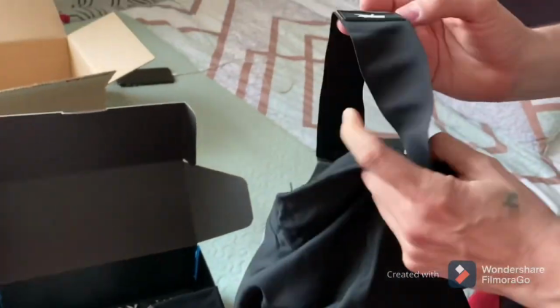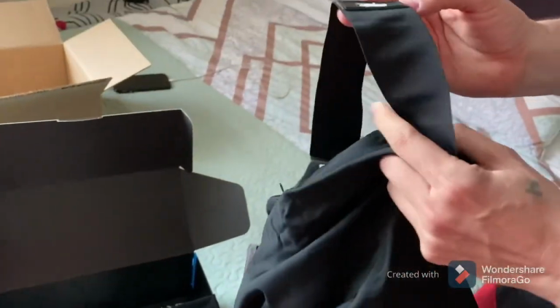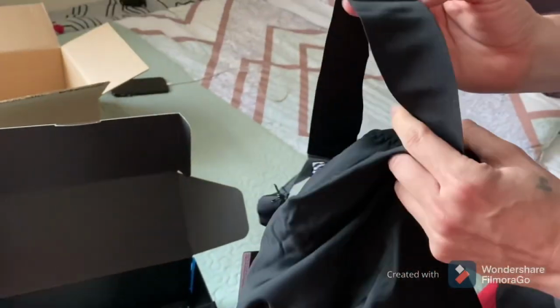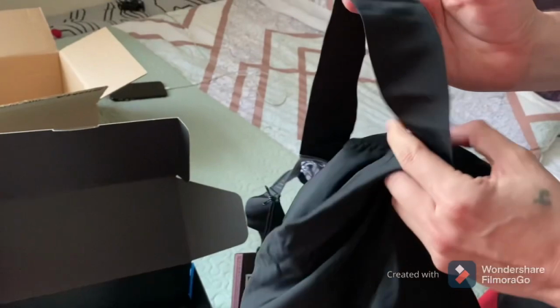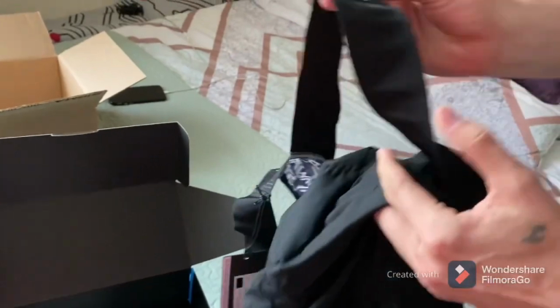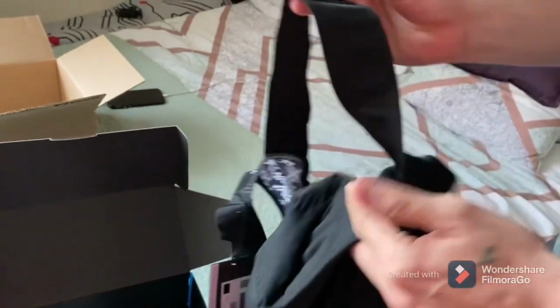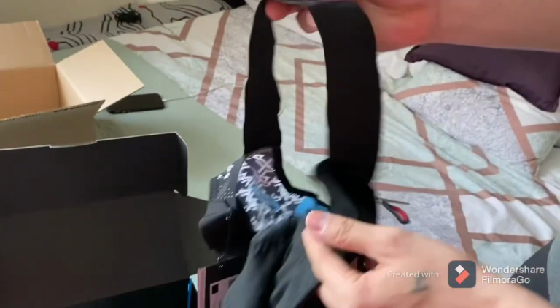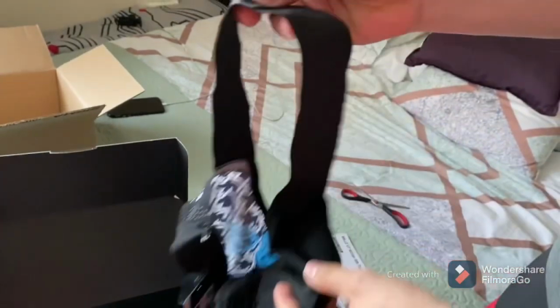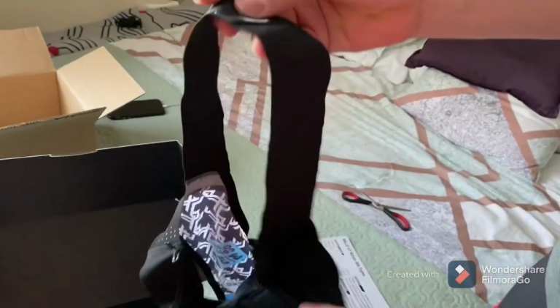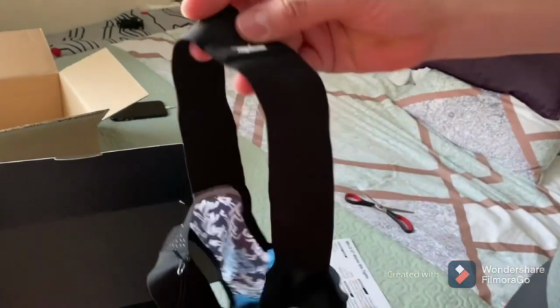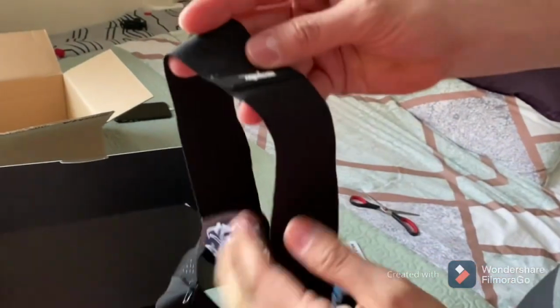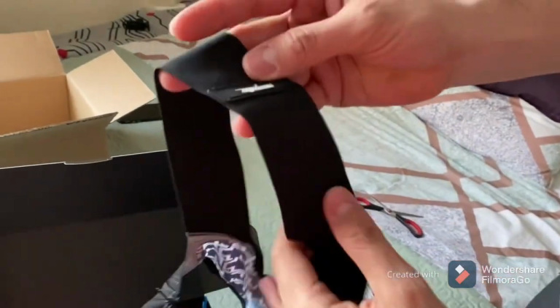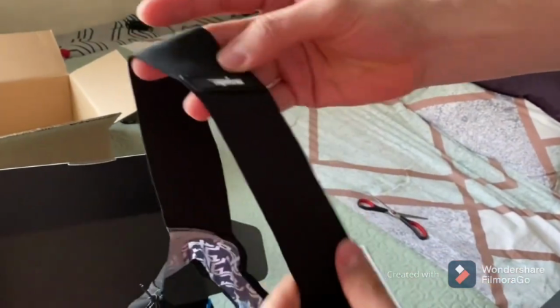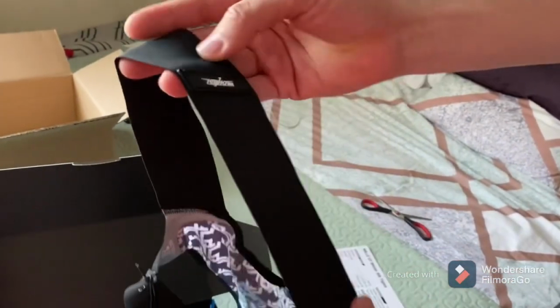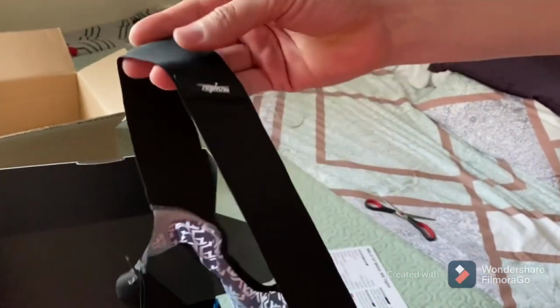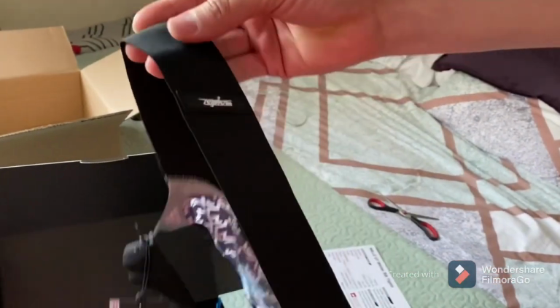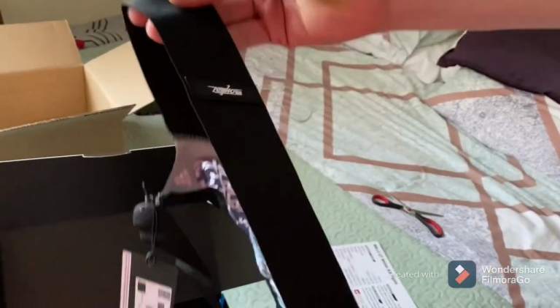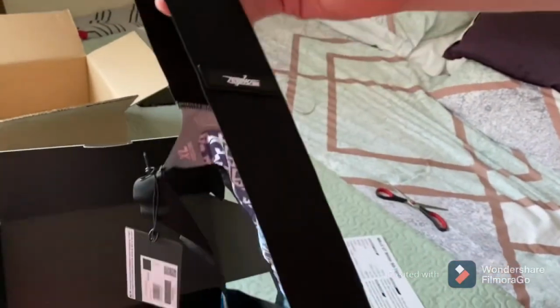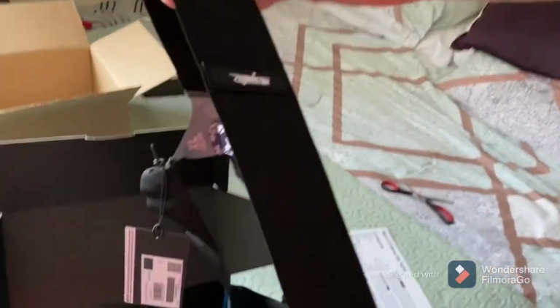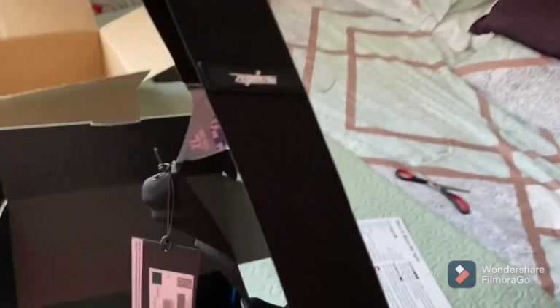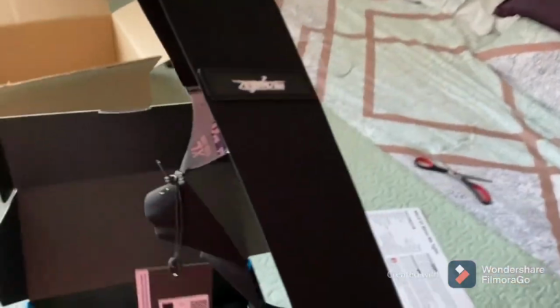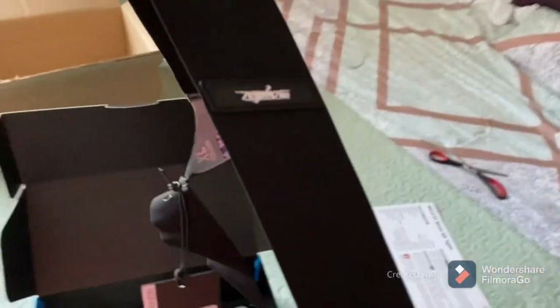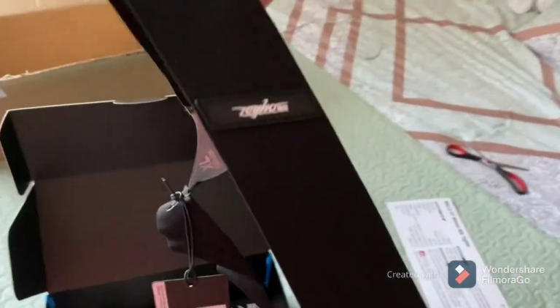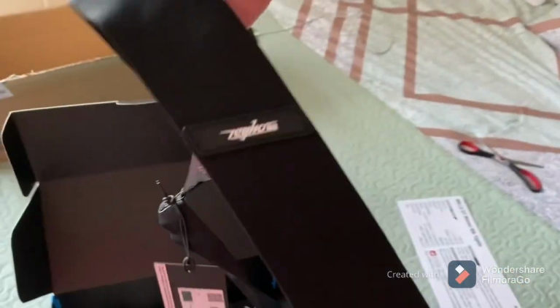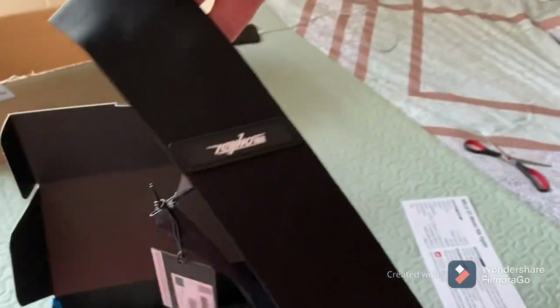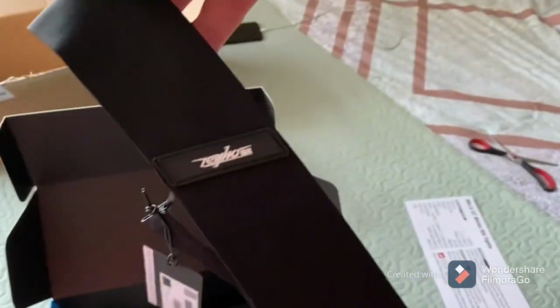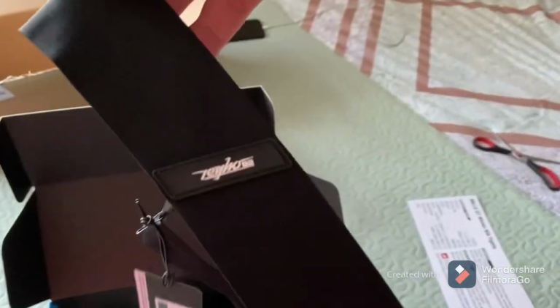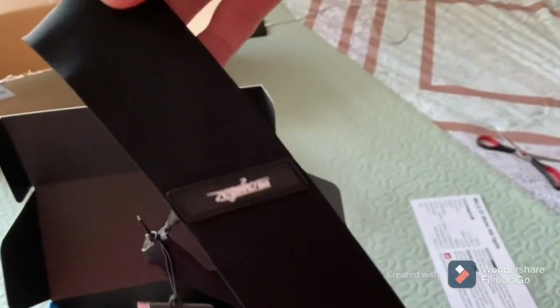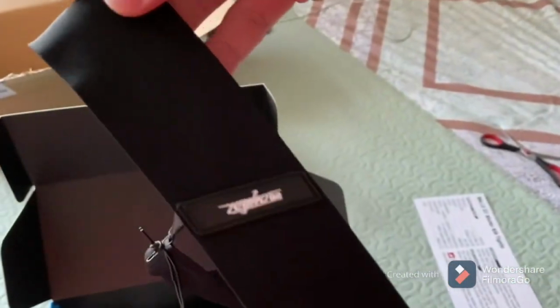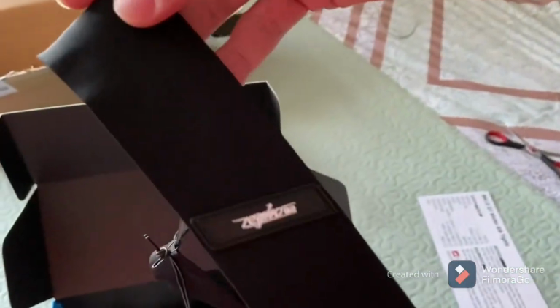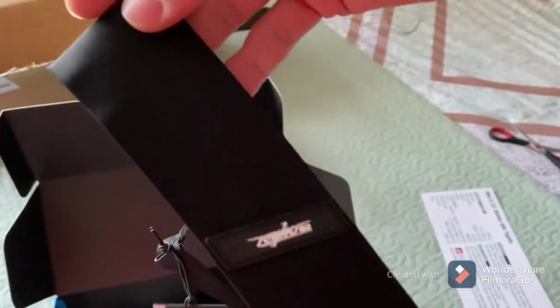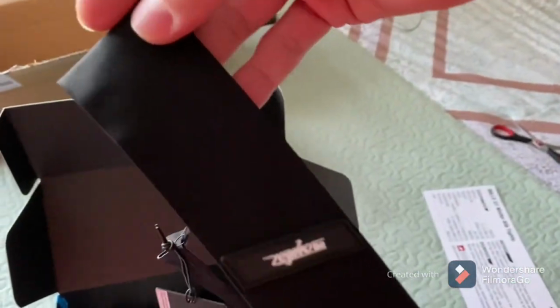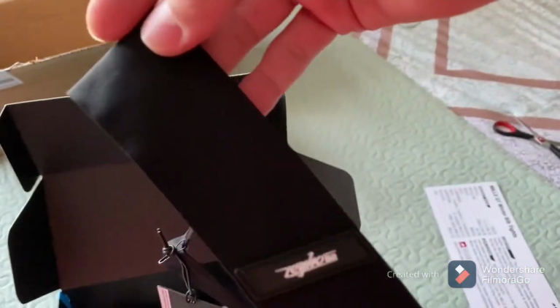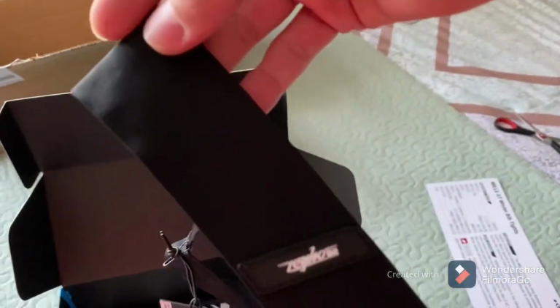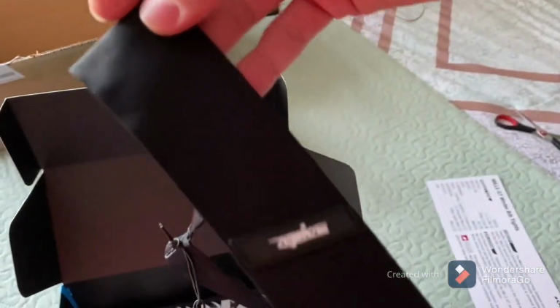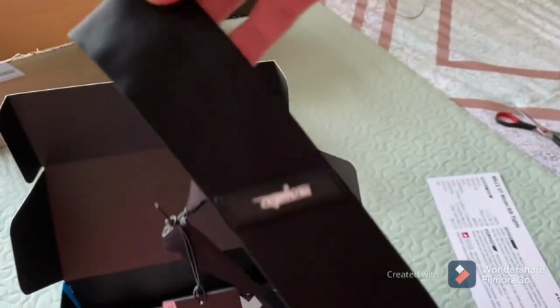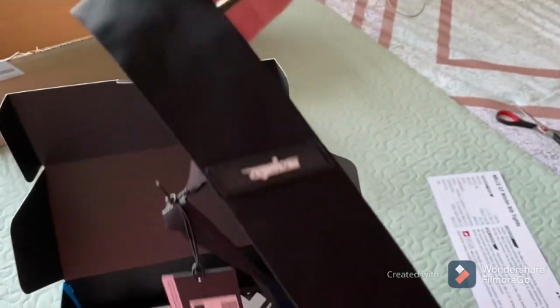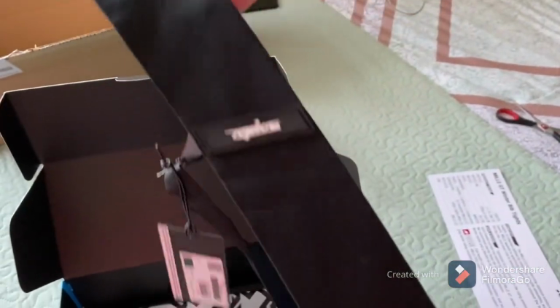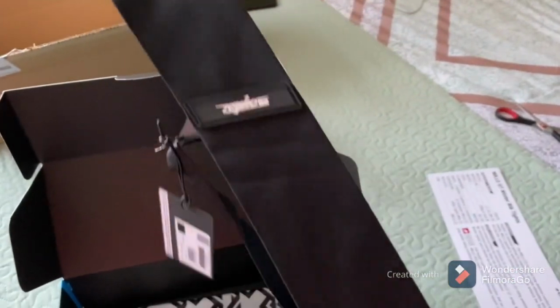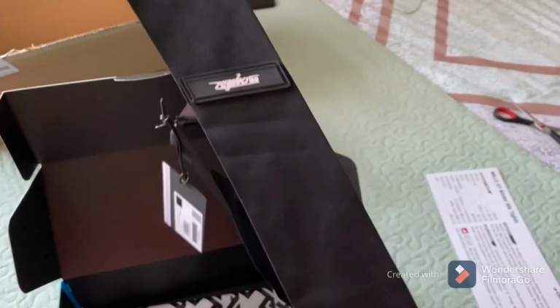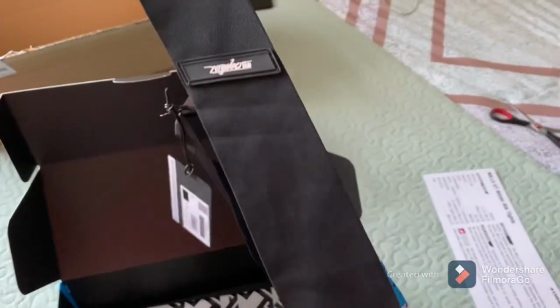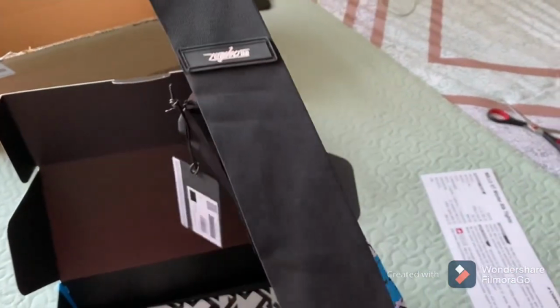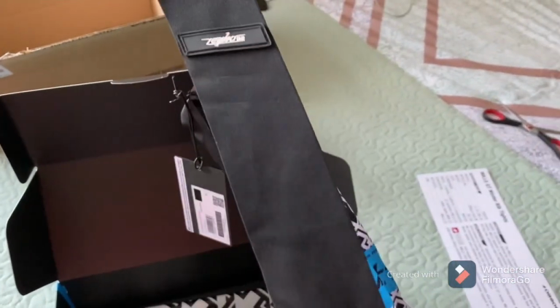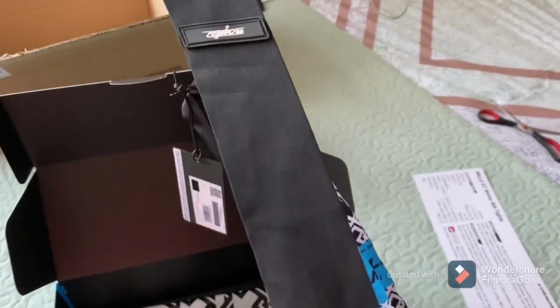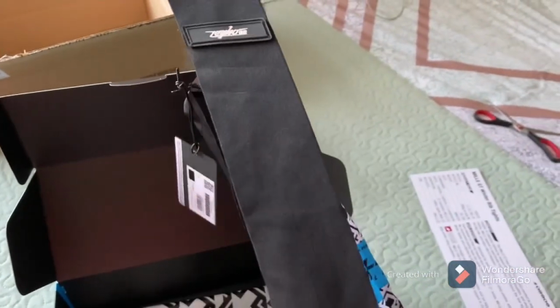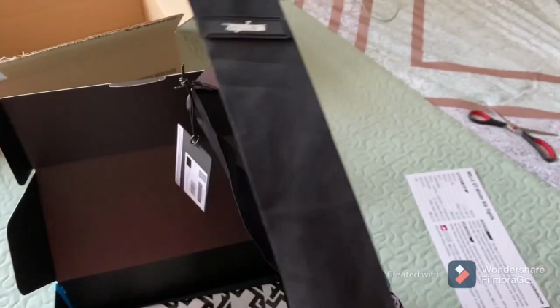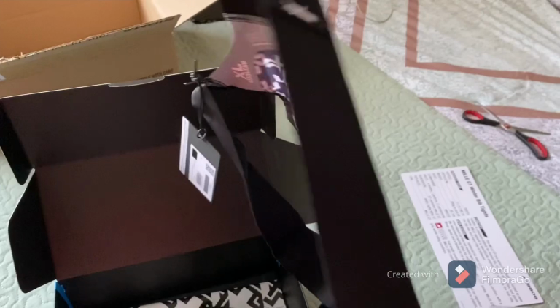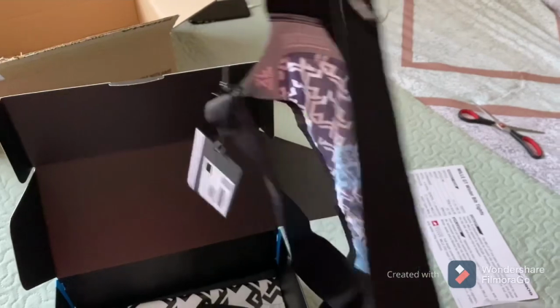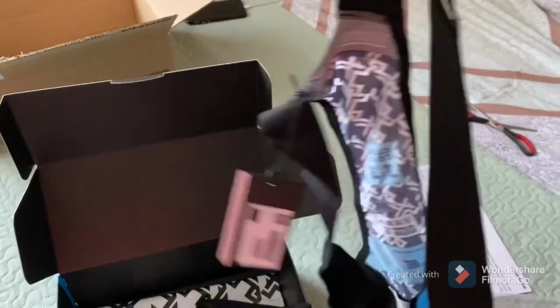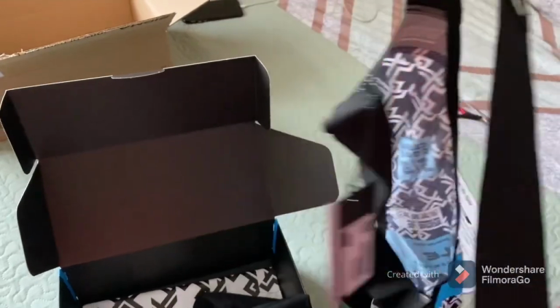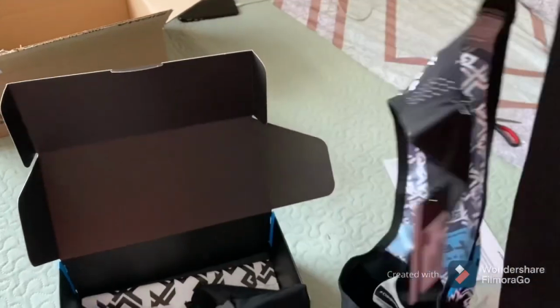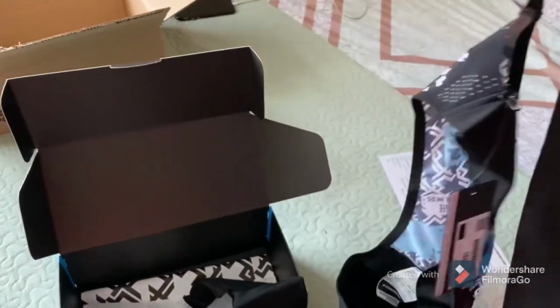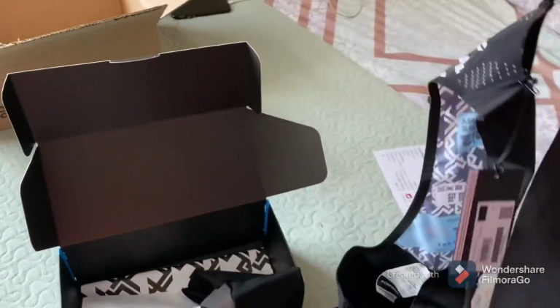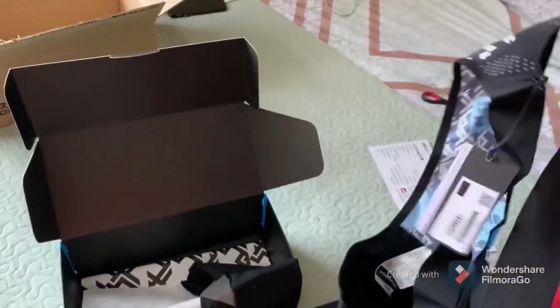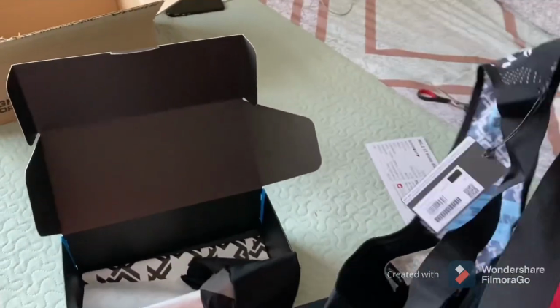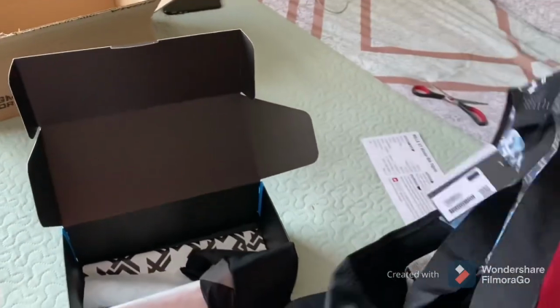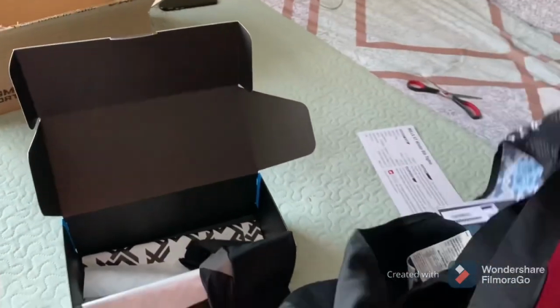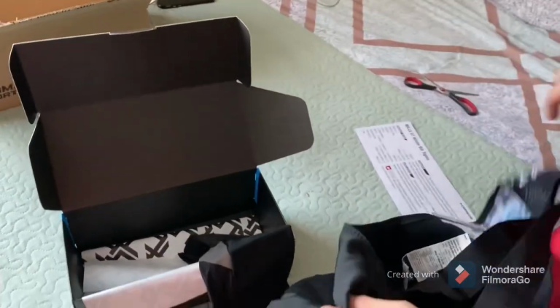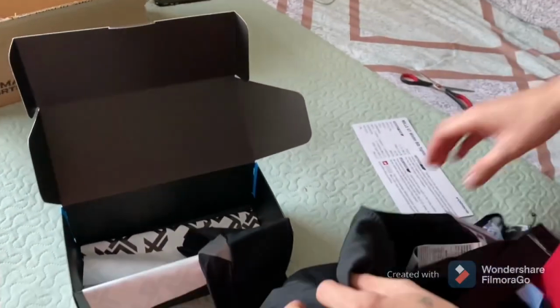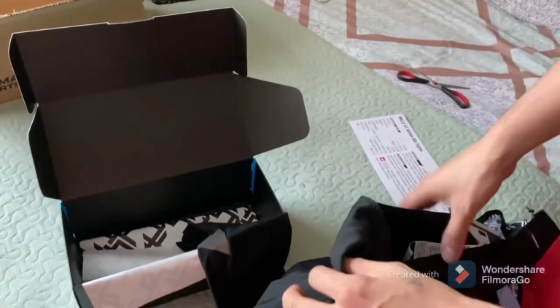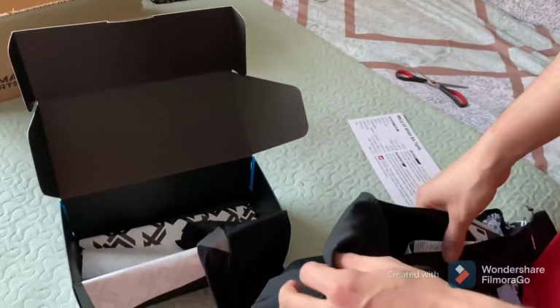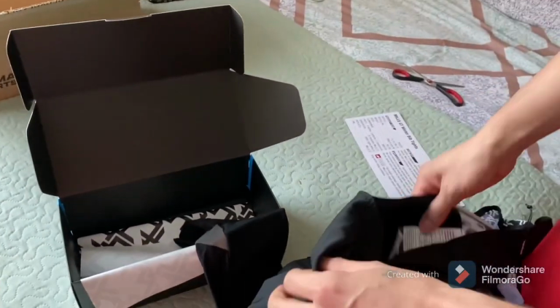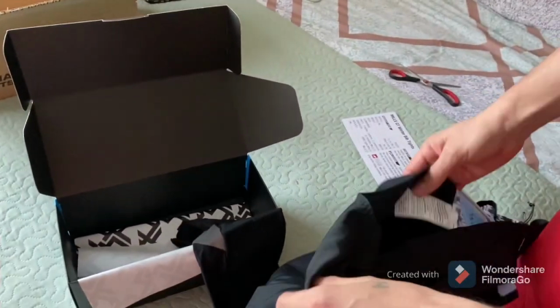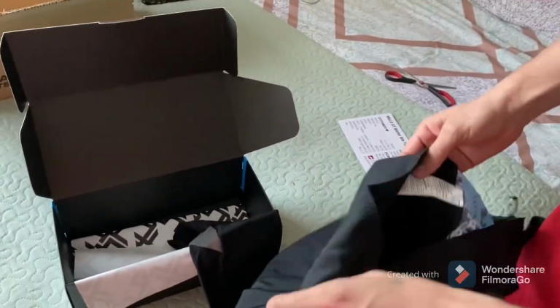Beautiful. Very nice strips. Very comfy, I like it.